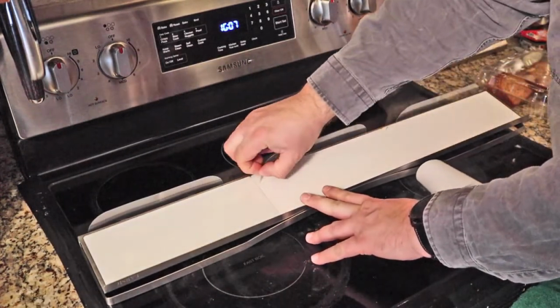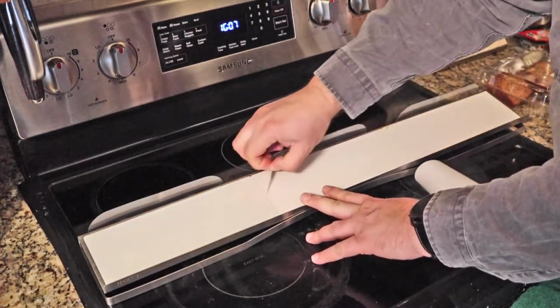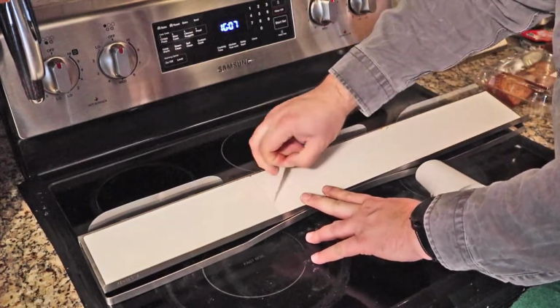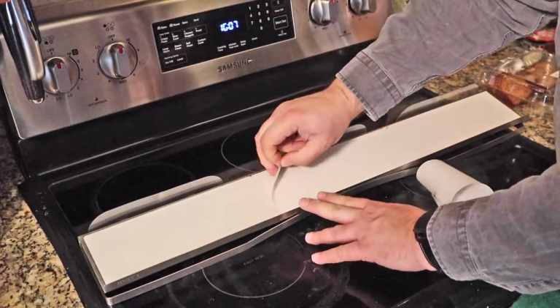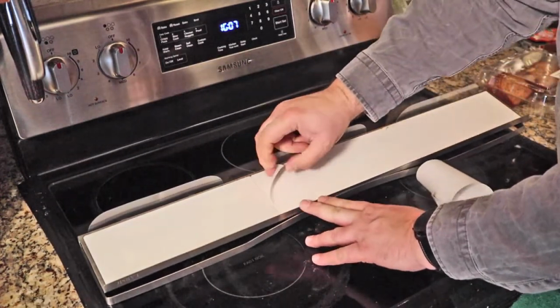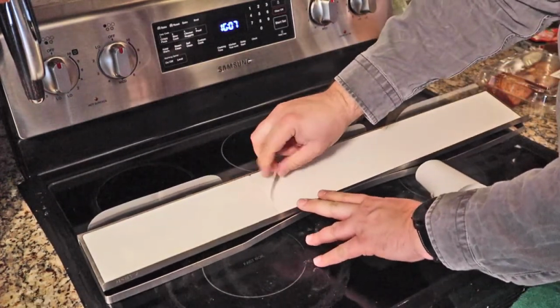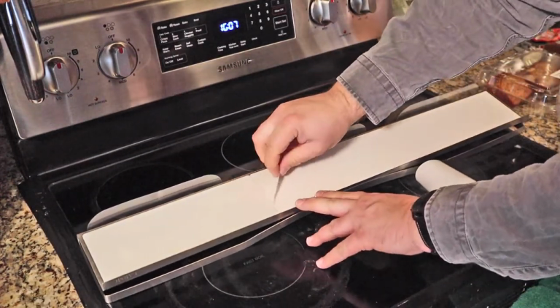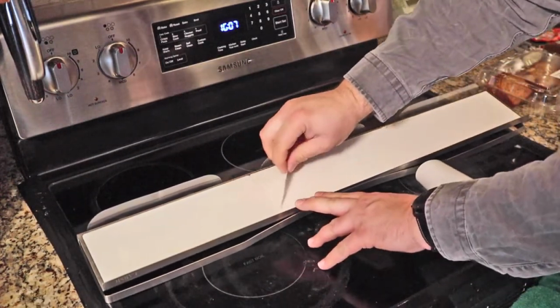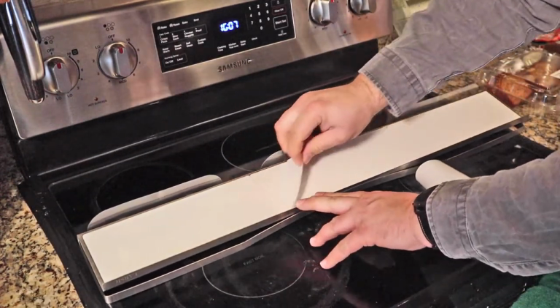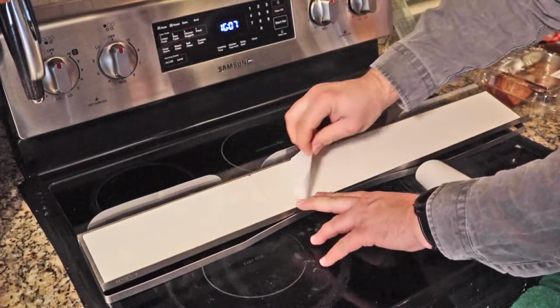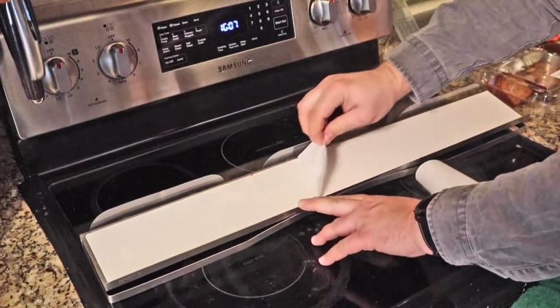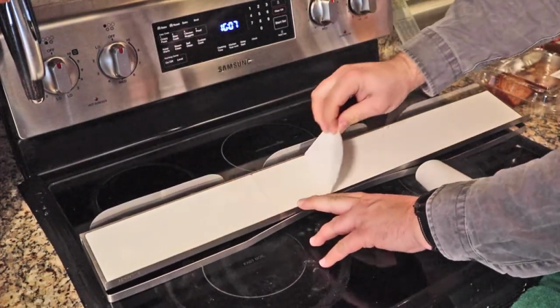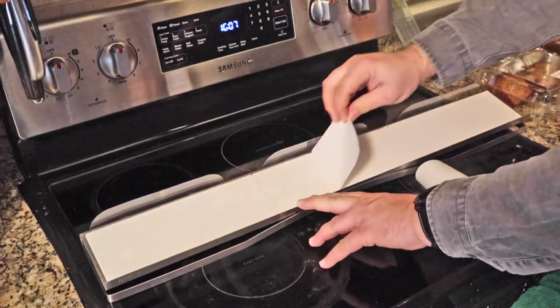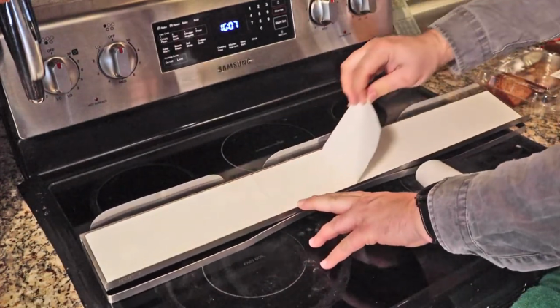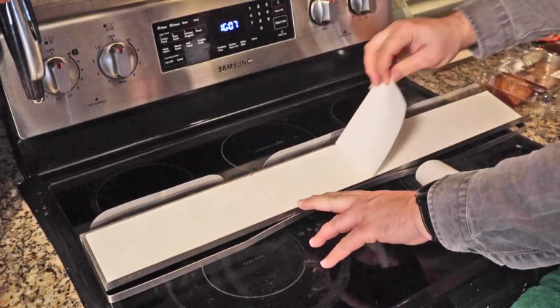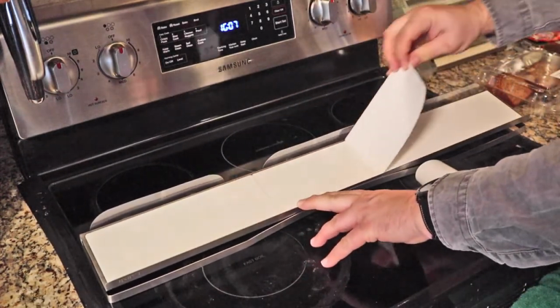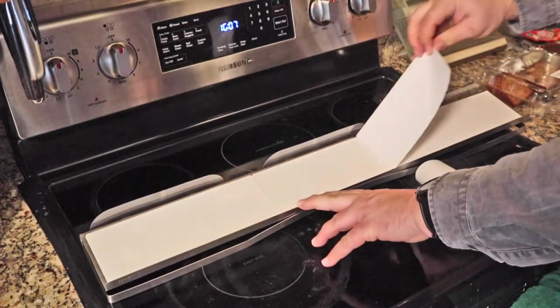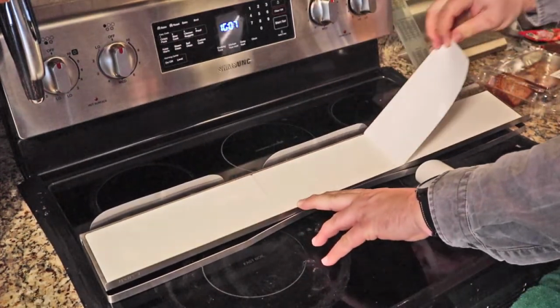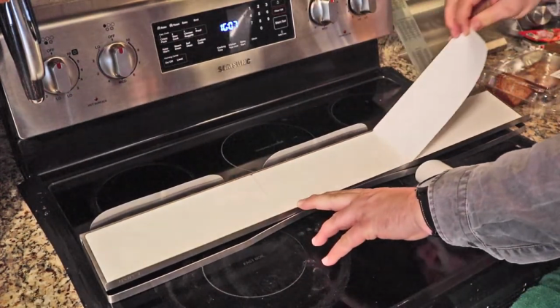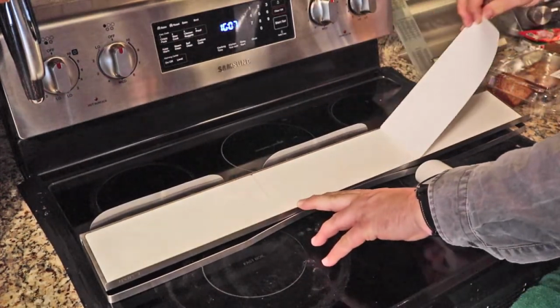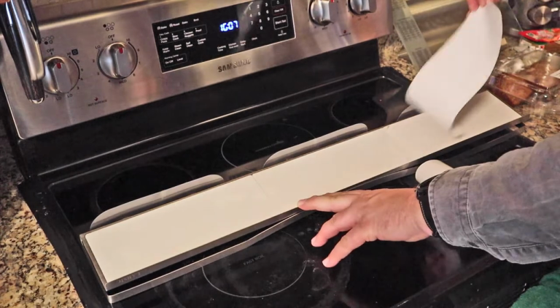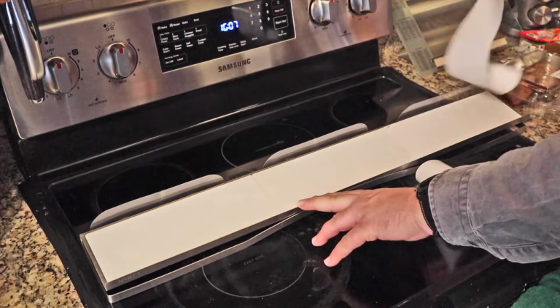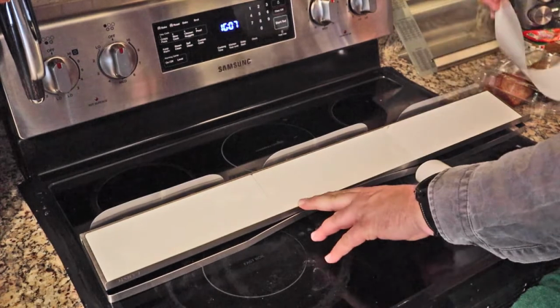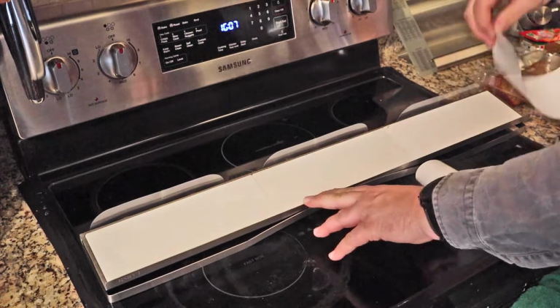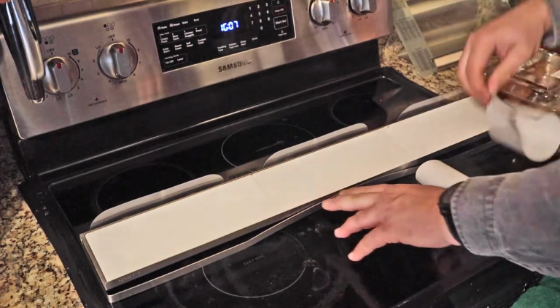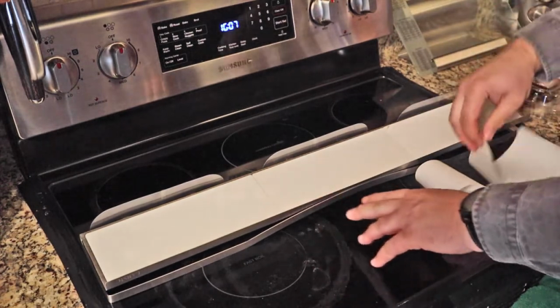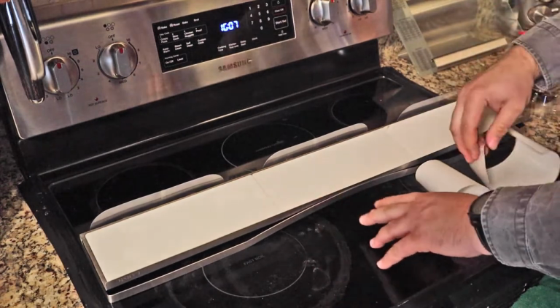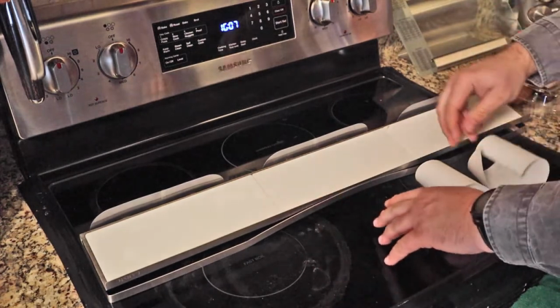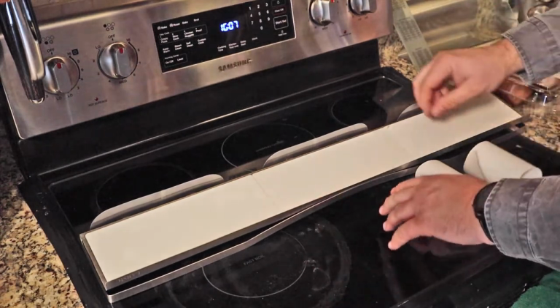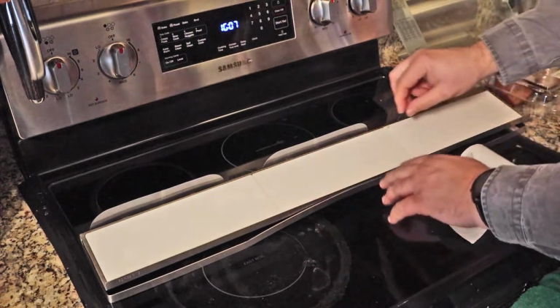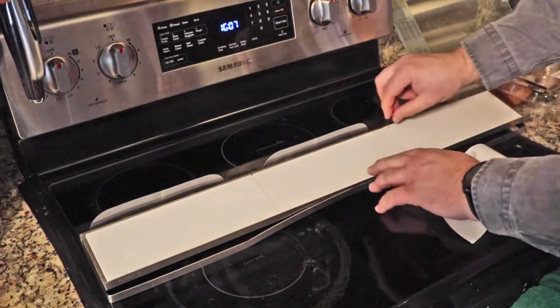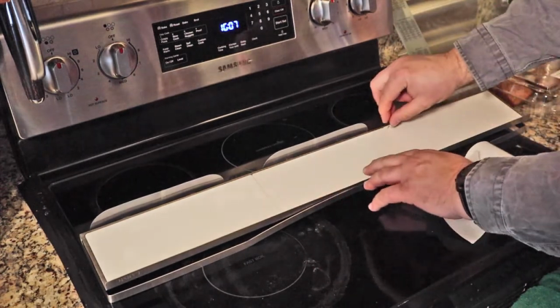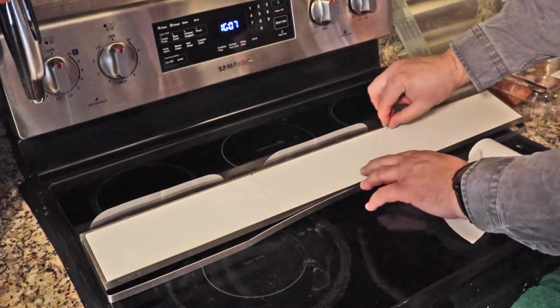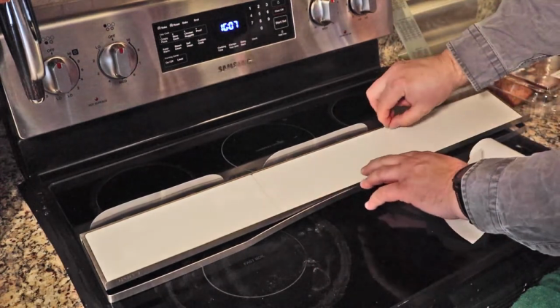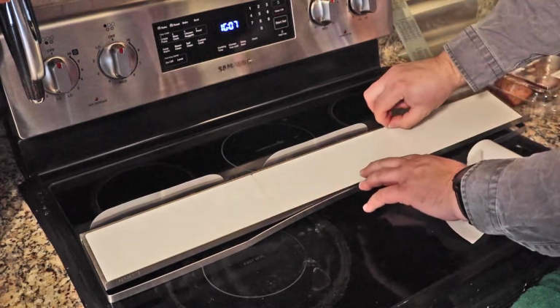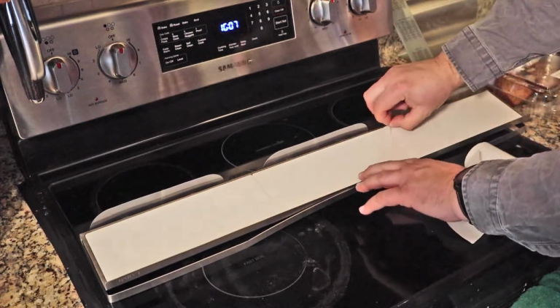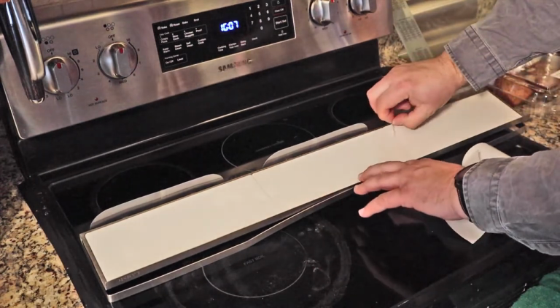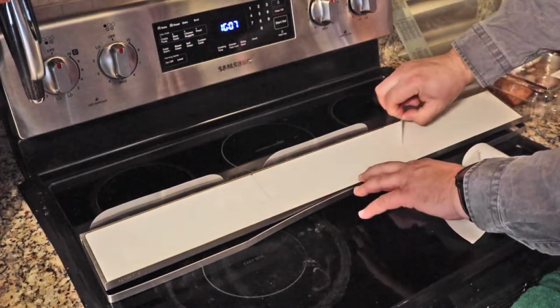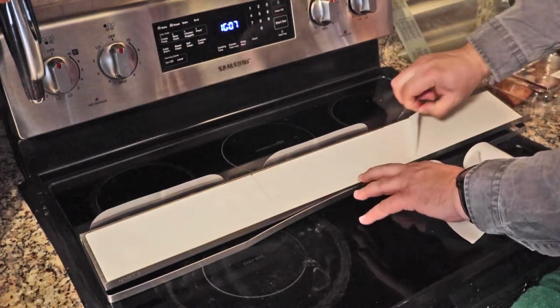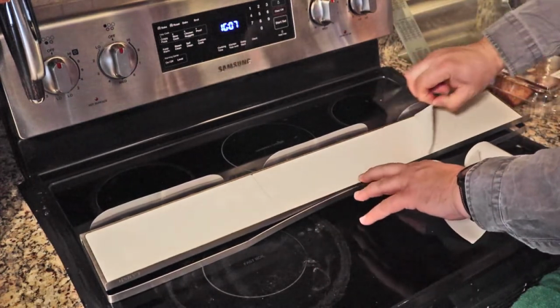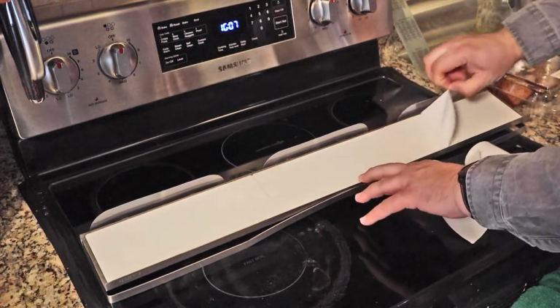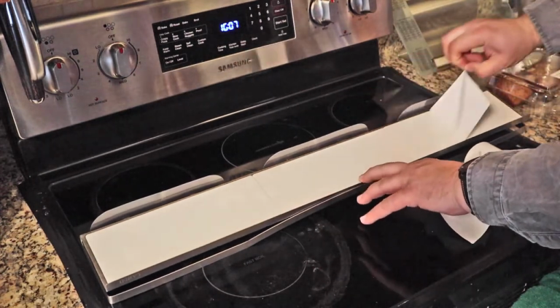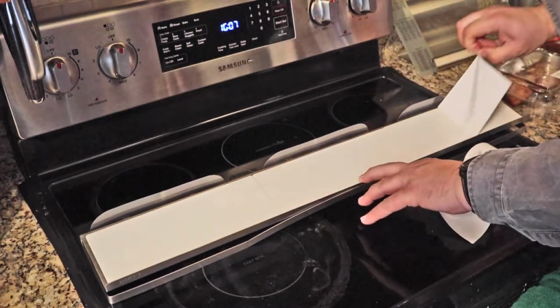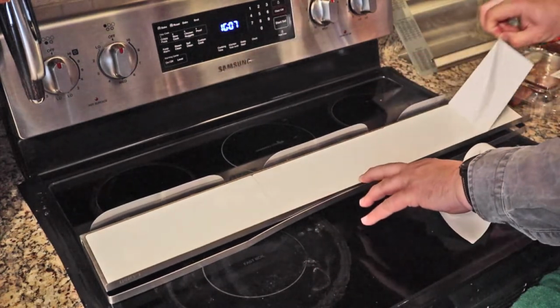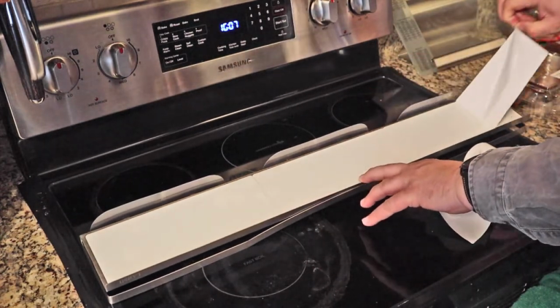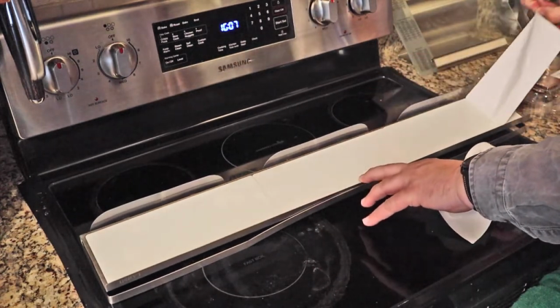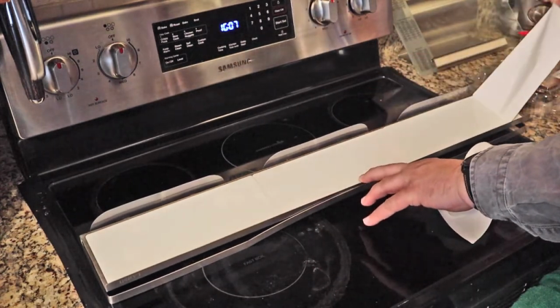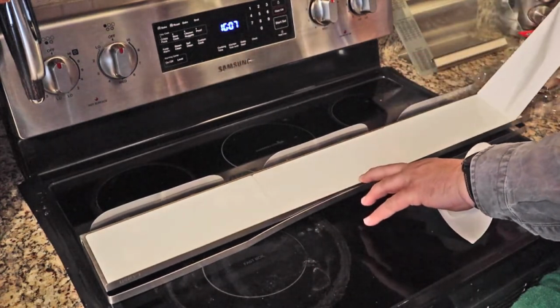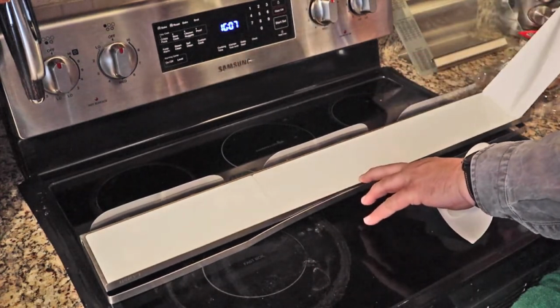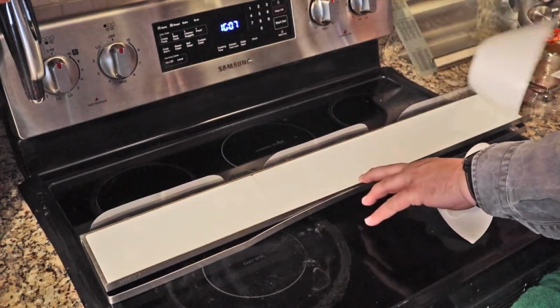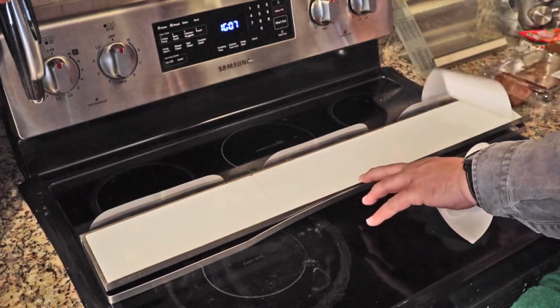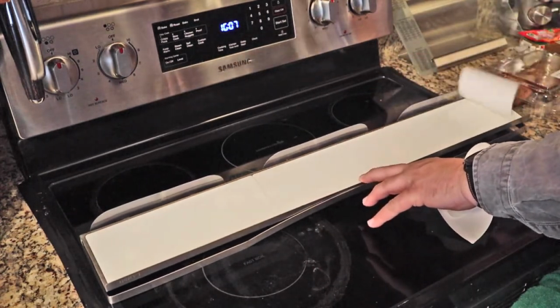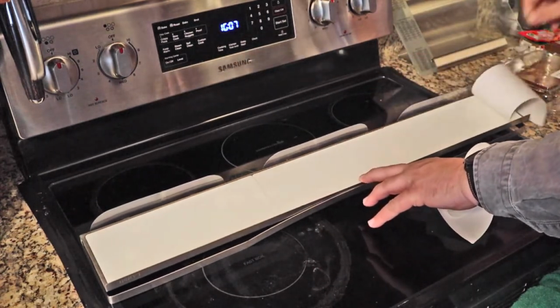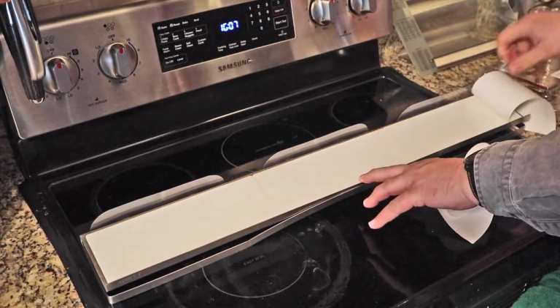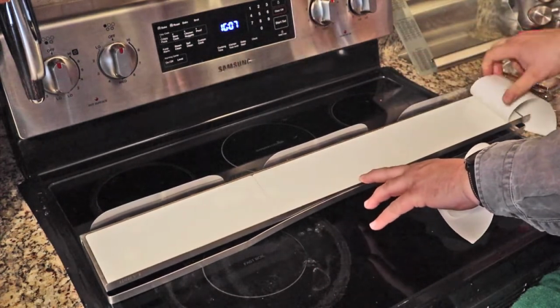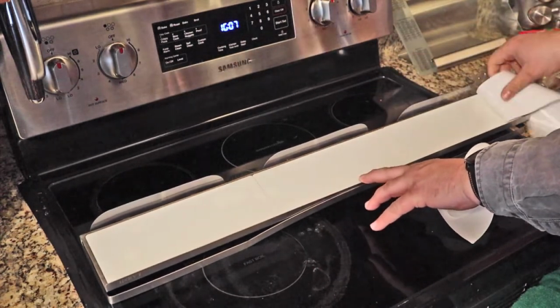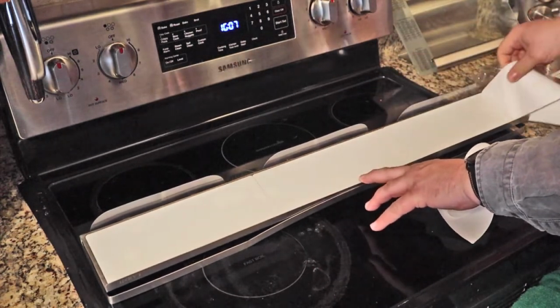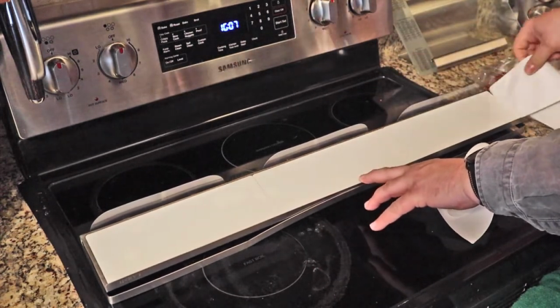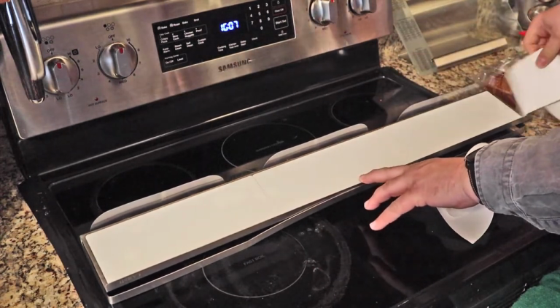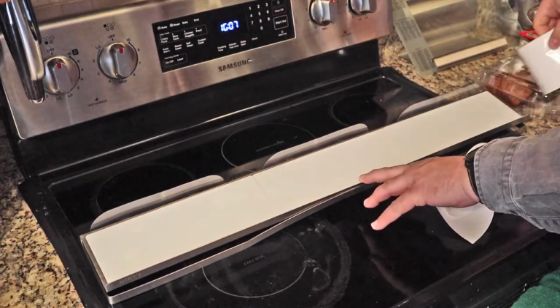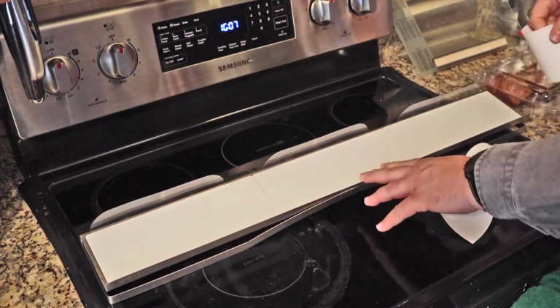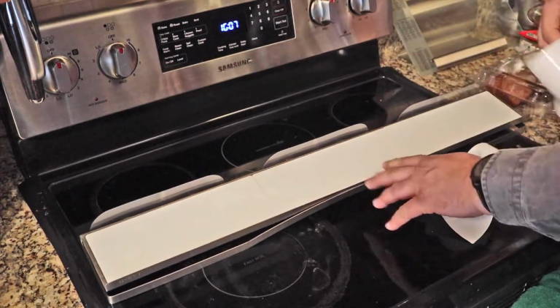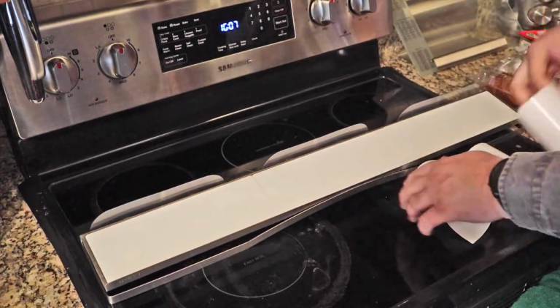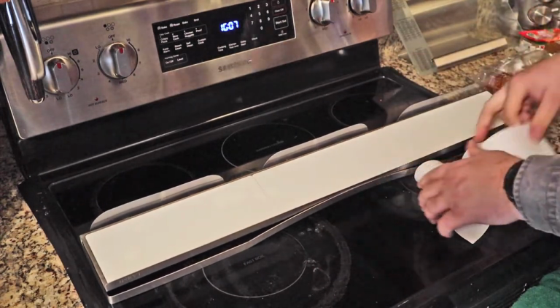A word of caution: this adhesive is extremely strong. Once it sticks to something, it doesn't let go very easy.